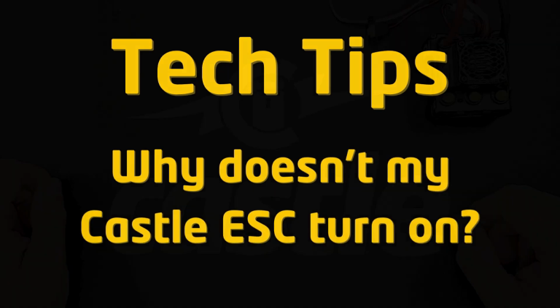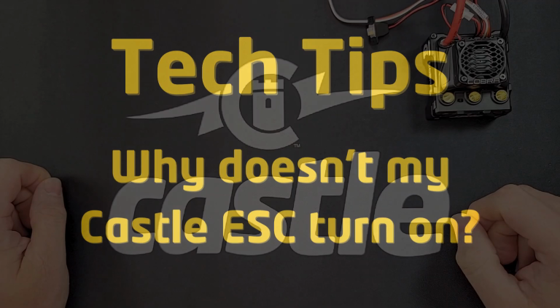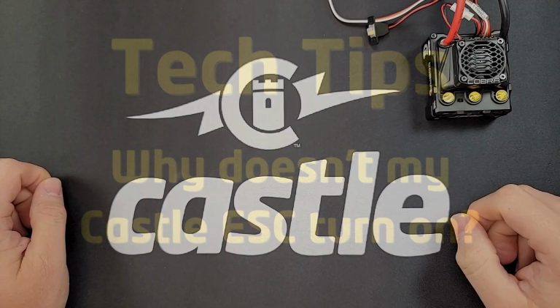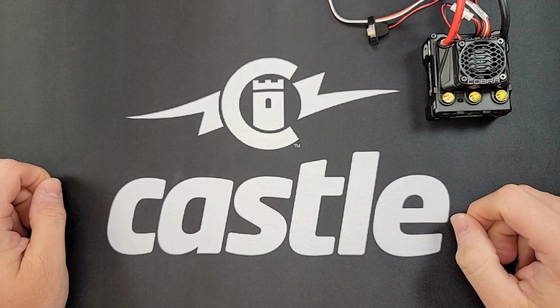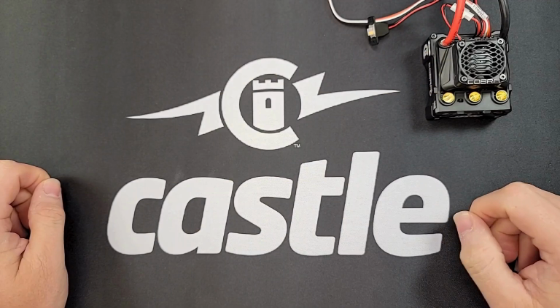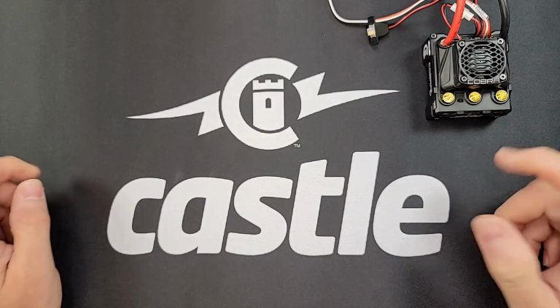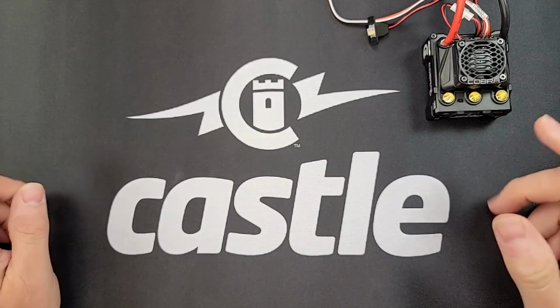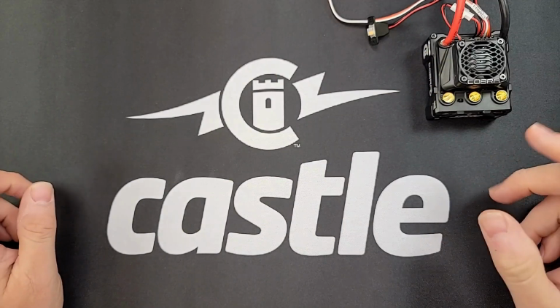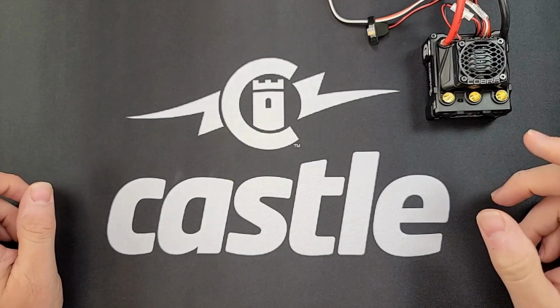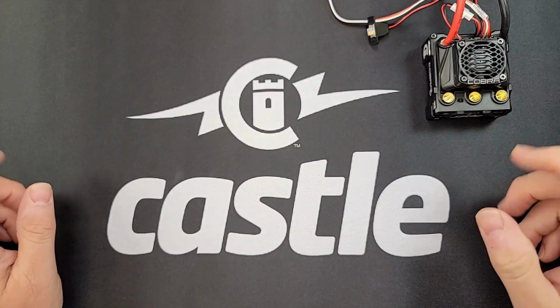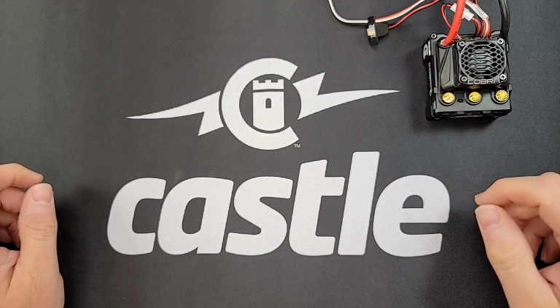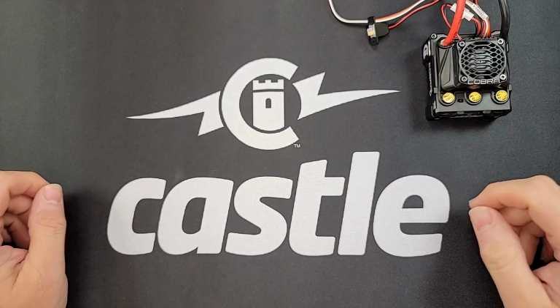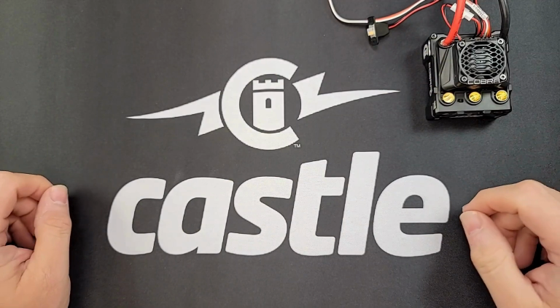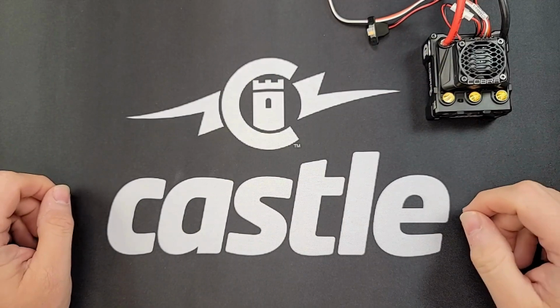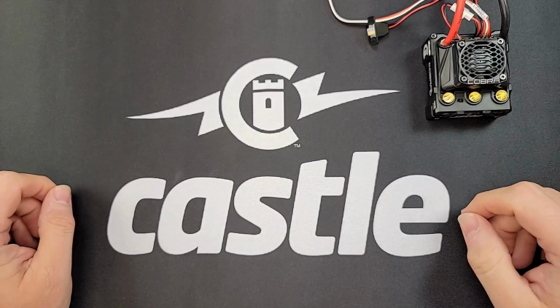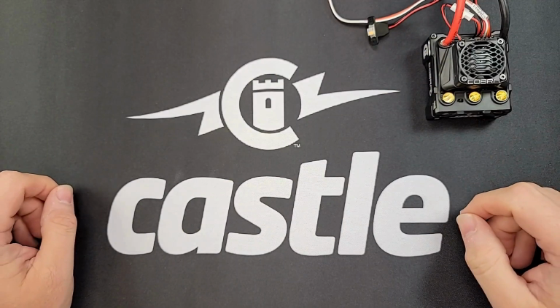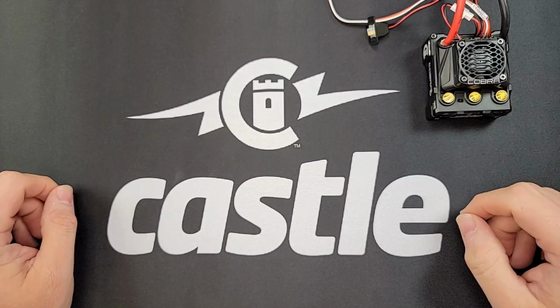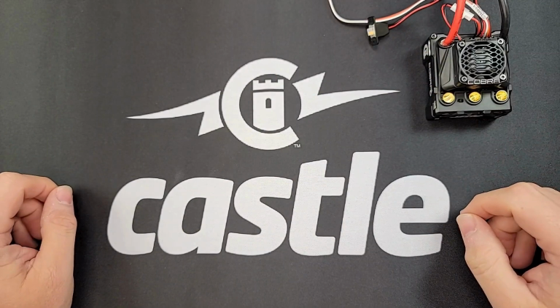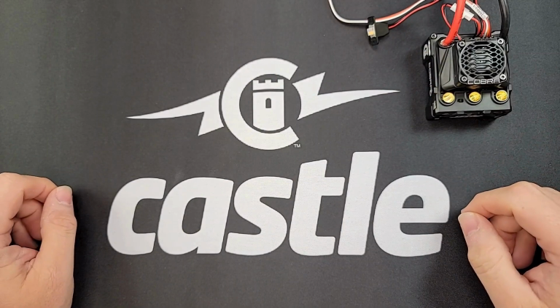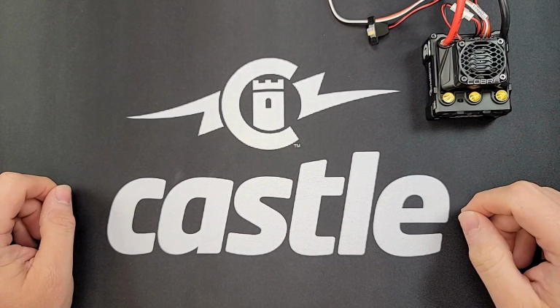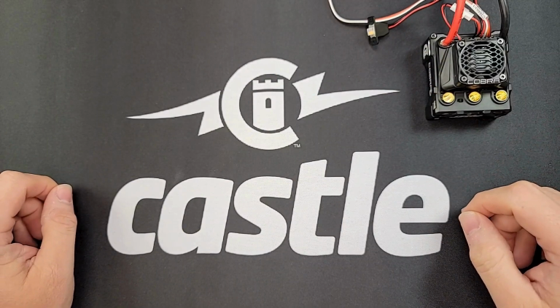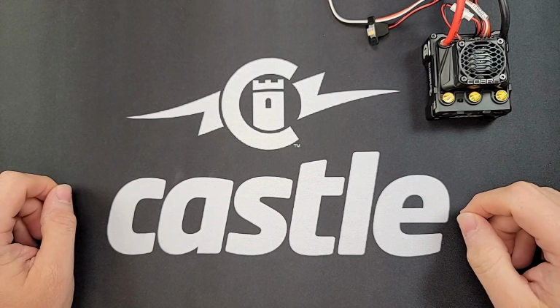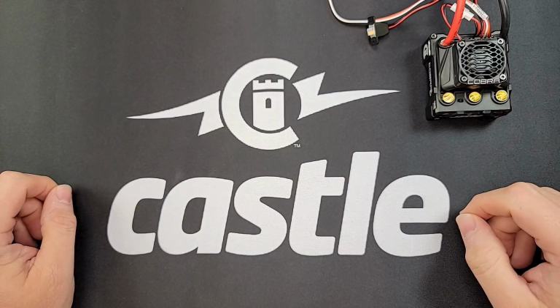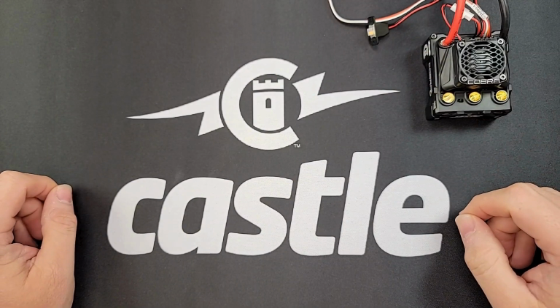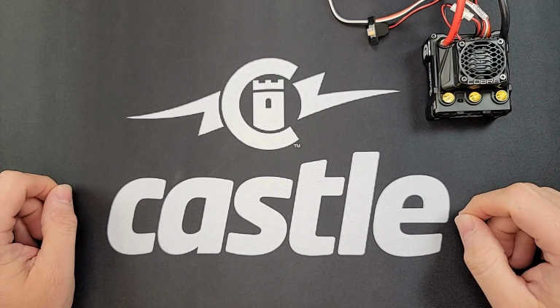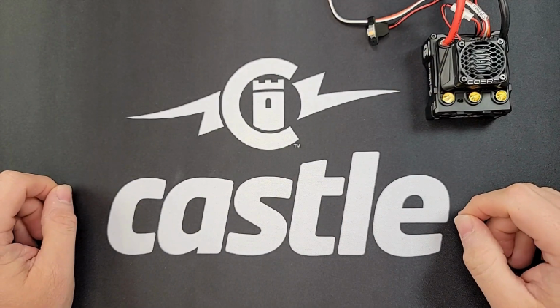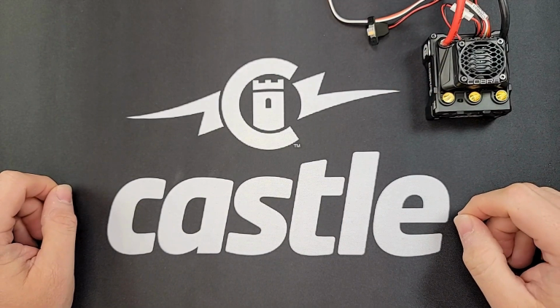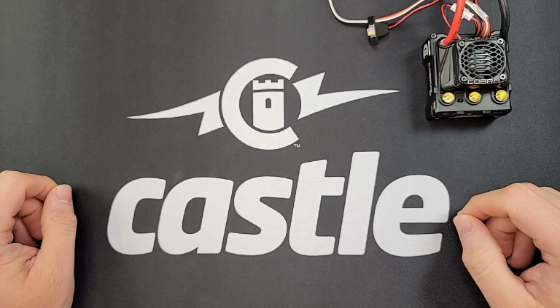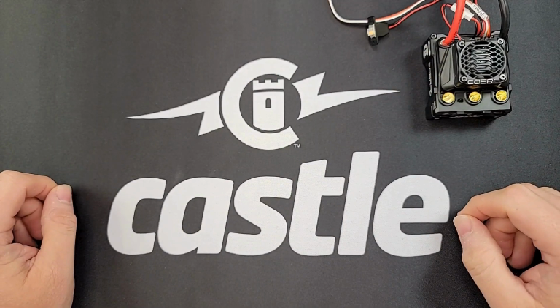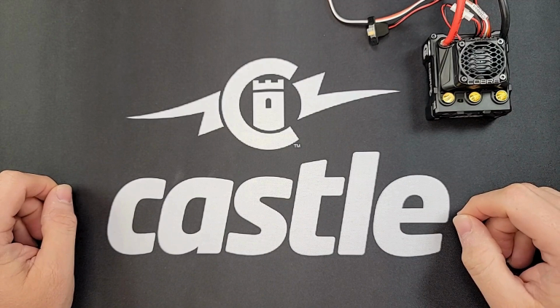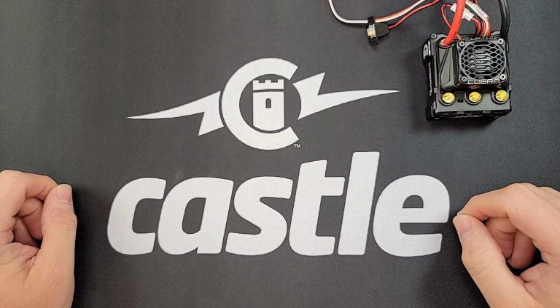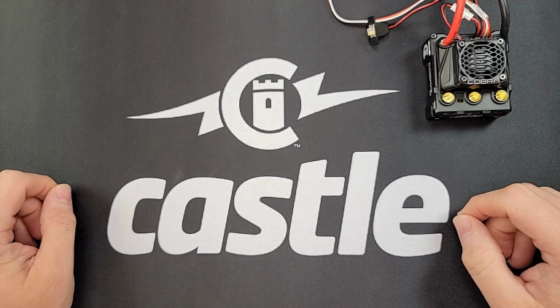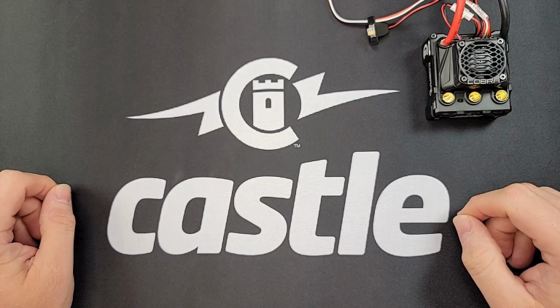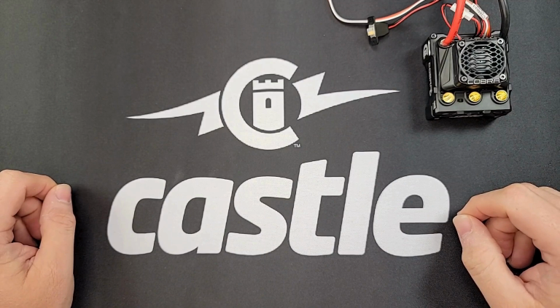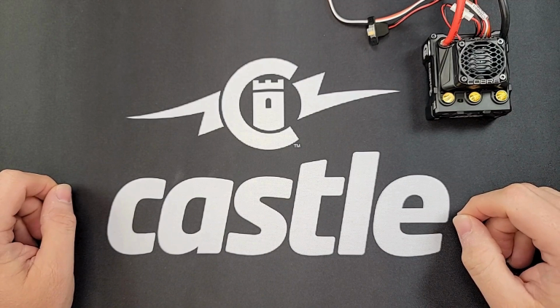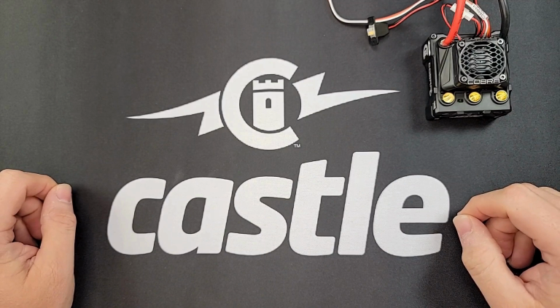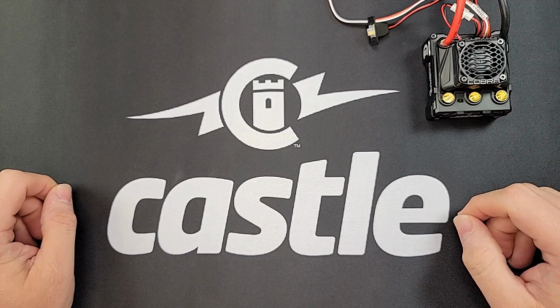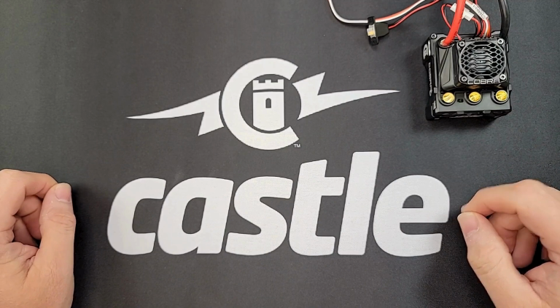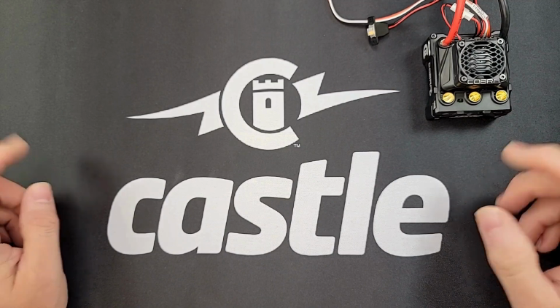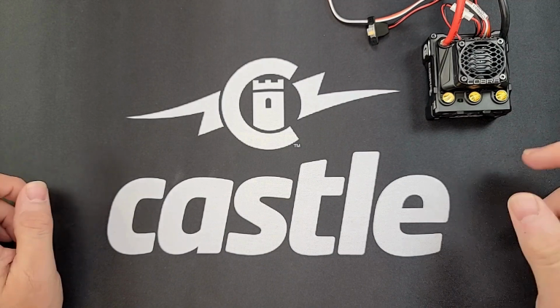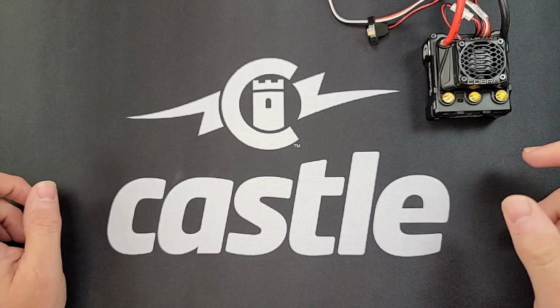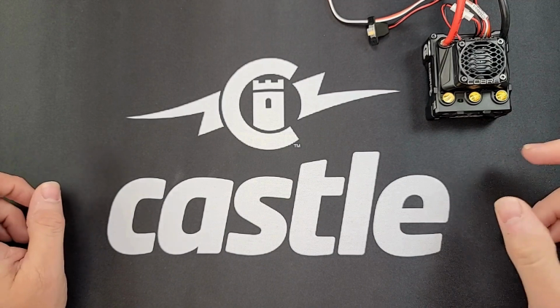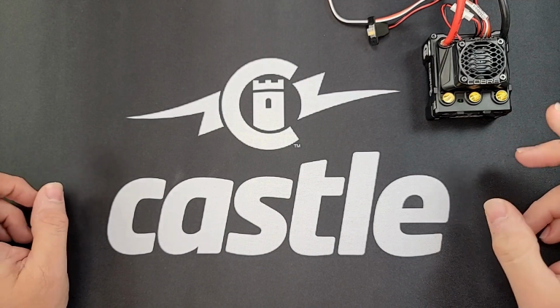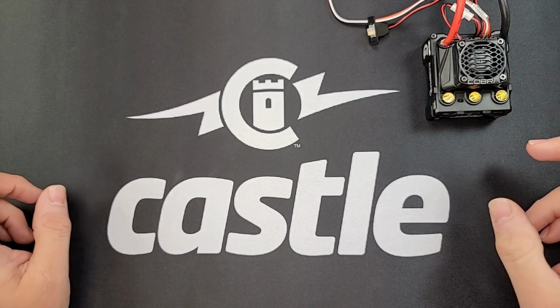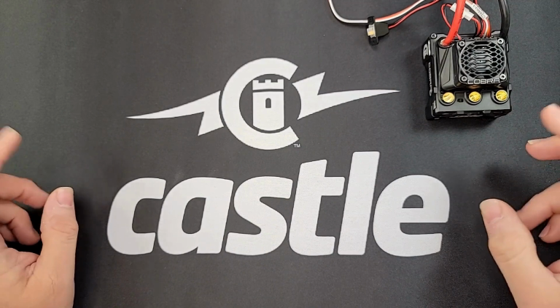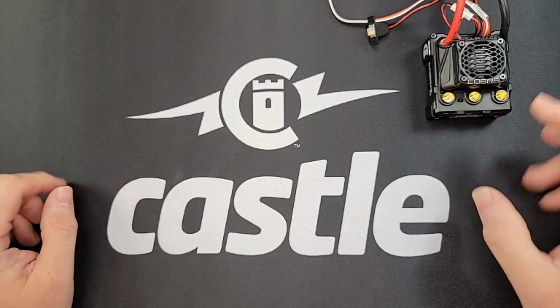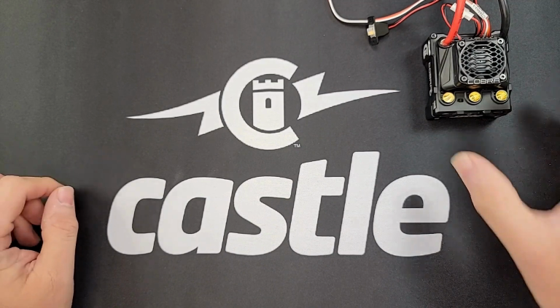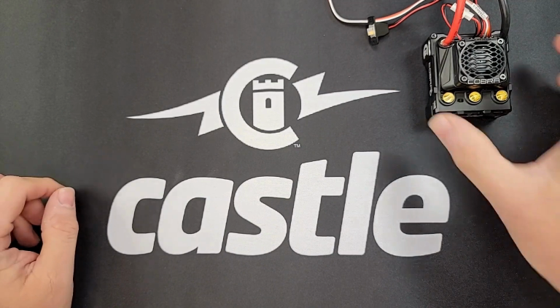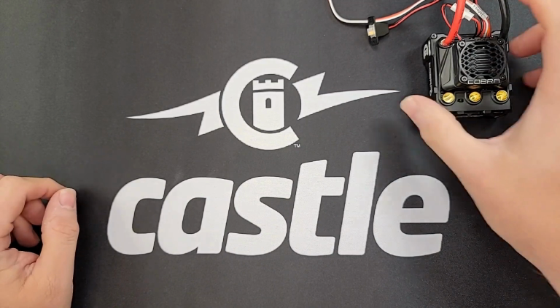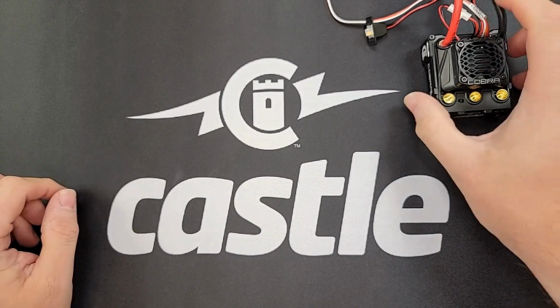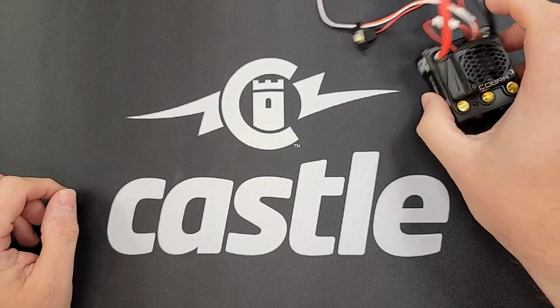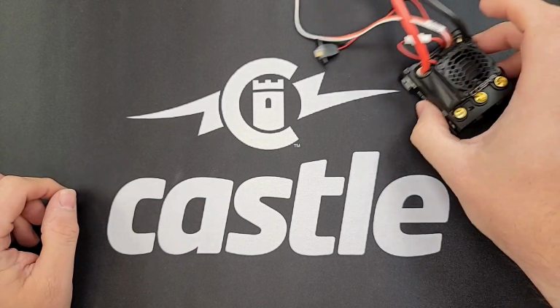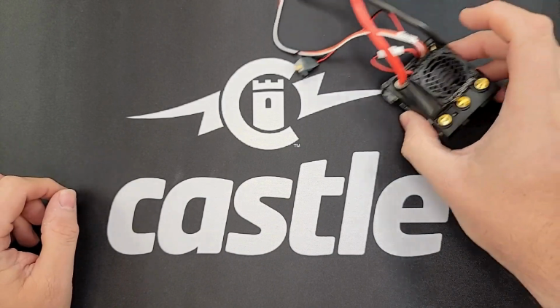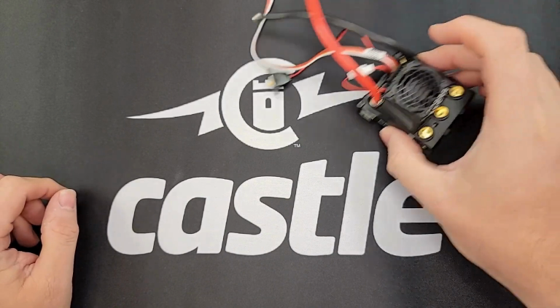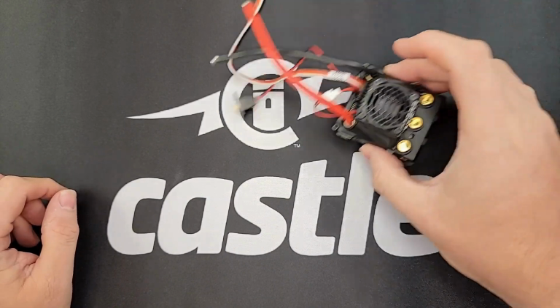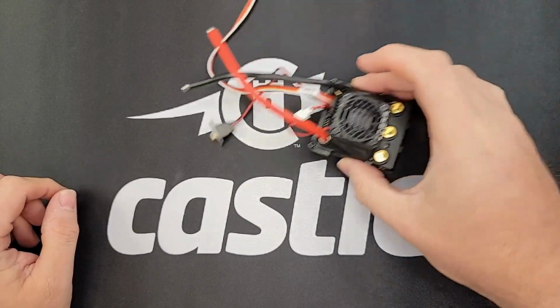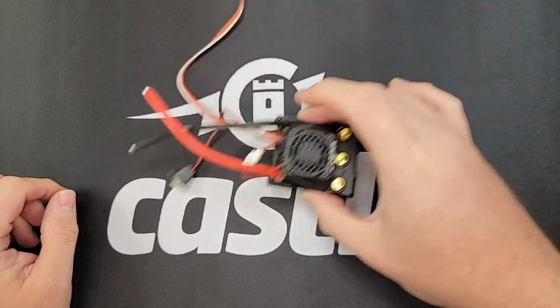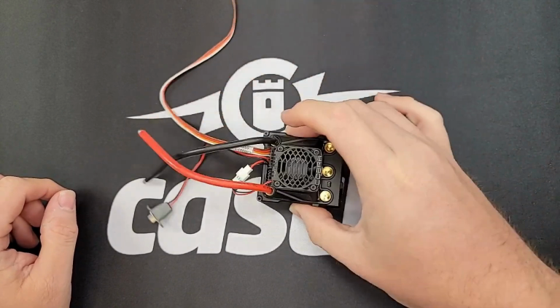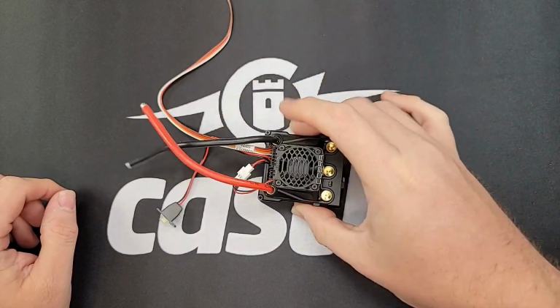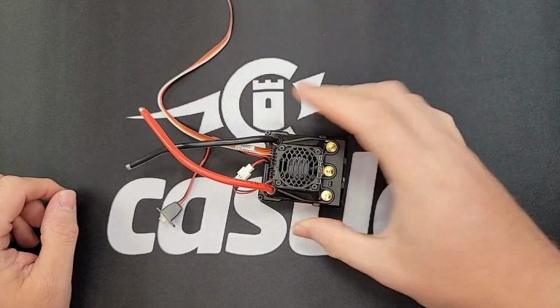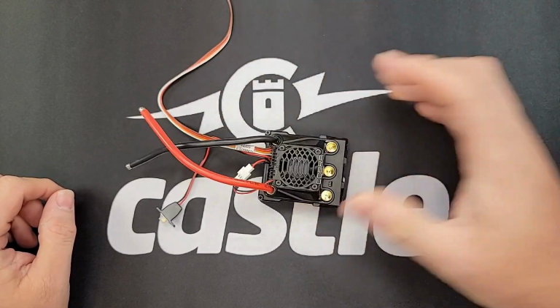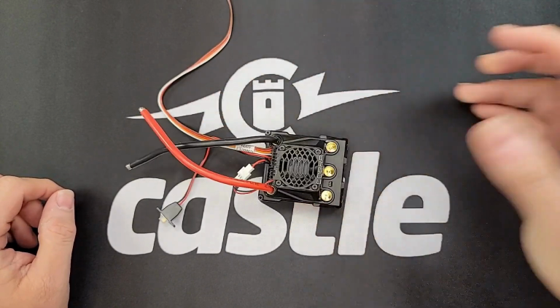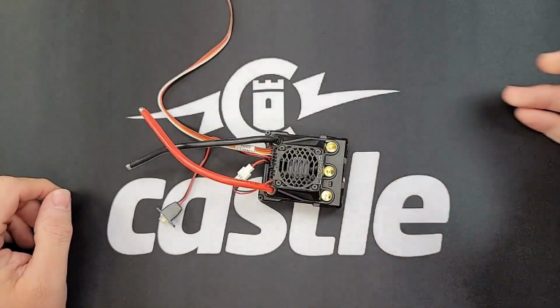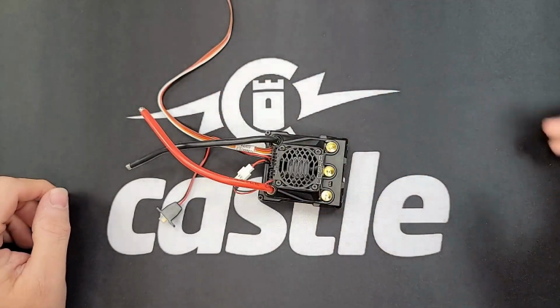Welcome to Castle Tech Tips. This is Thomas the Tech and today we're going to be going over reasons why a Castle ESC may not turn on.